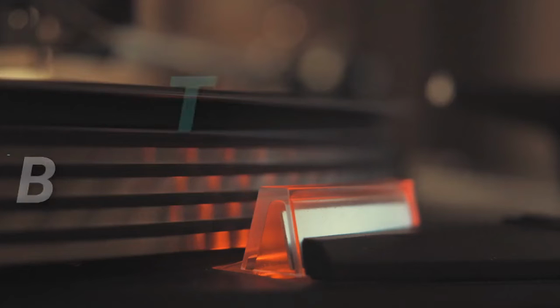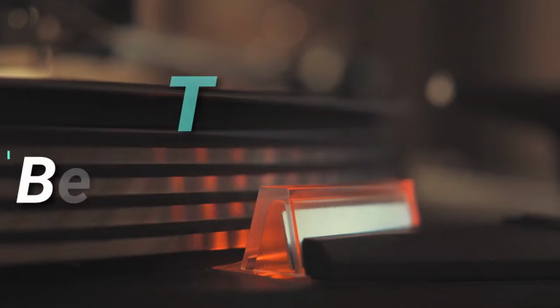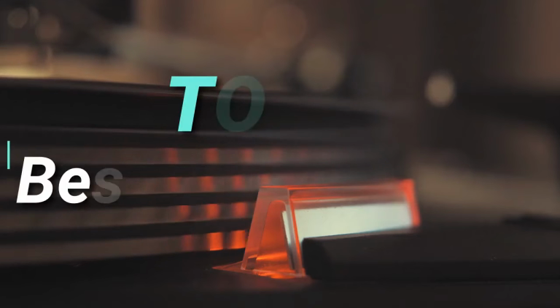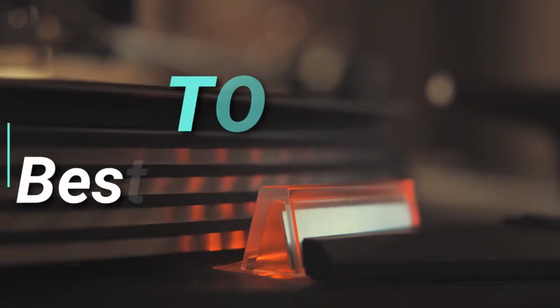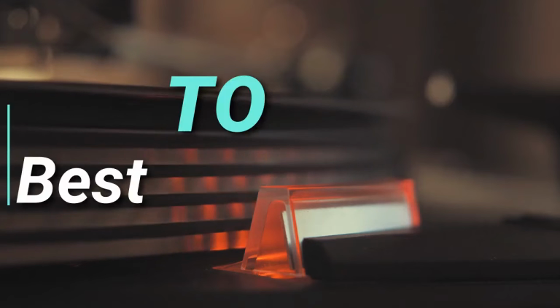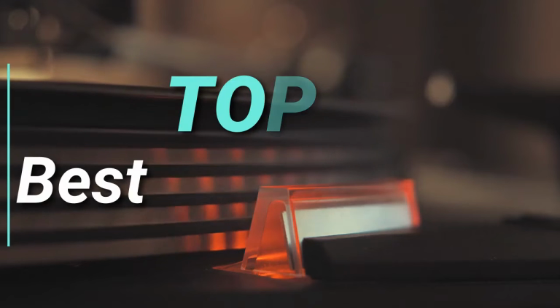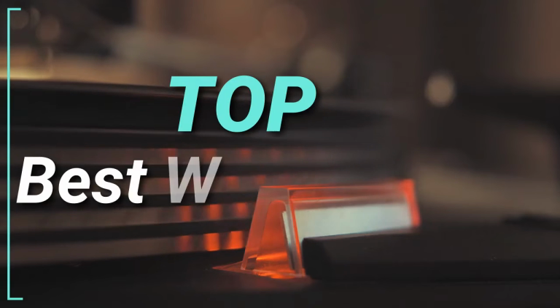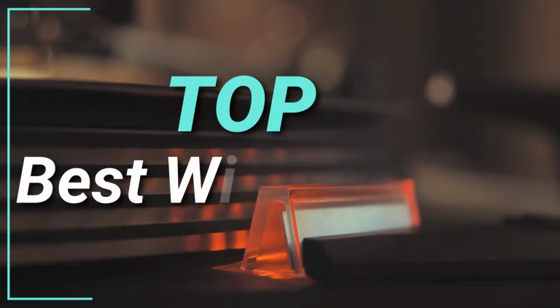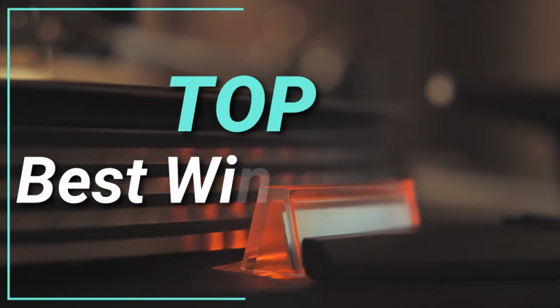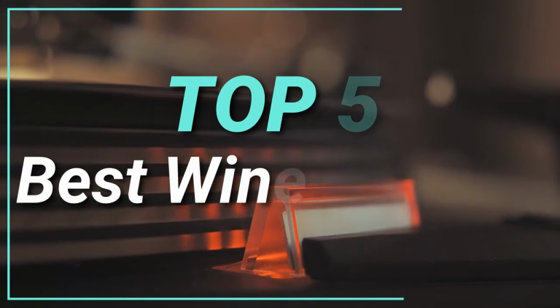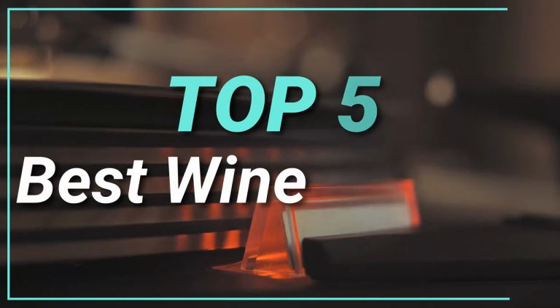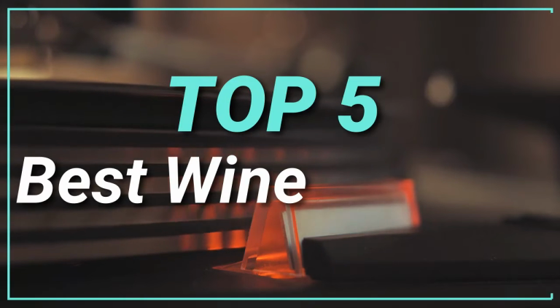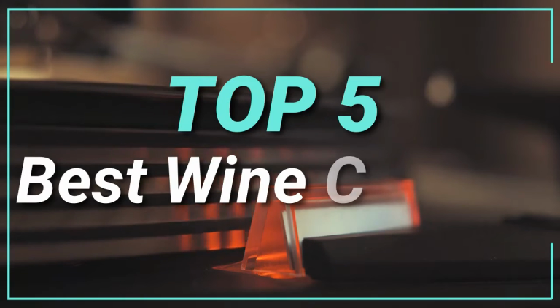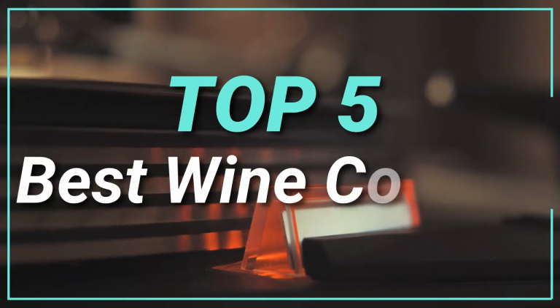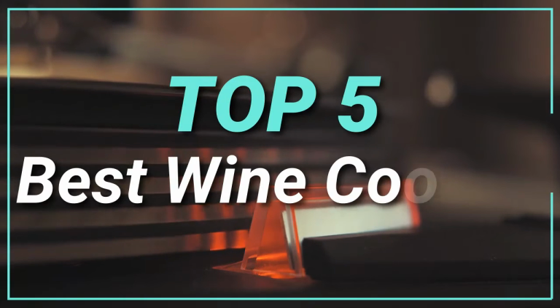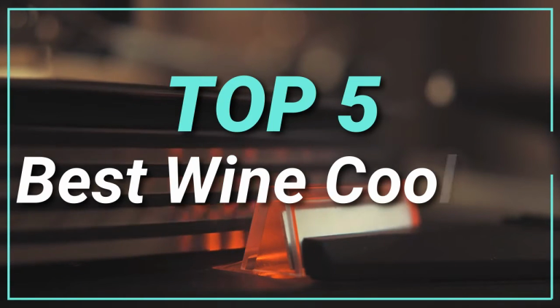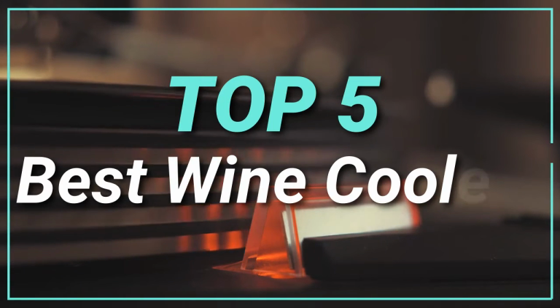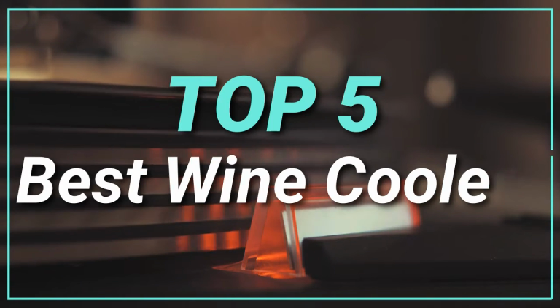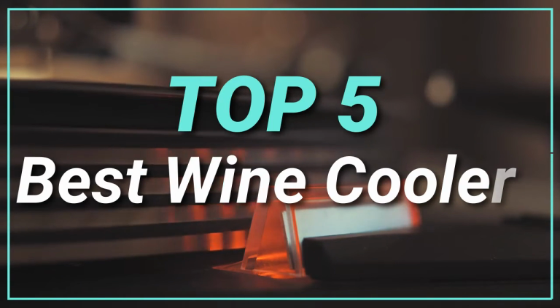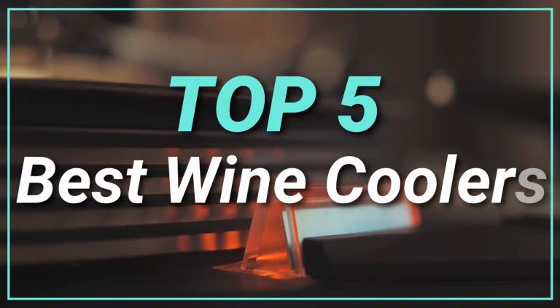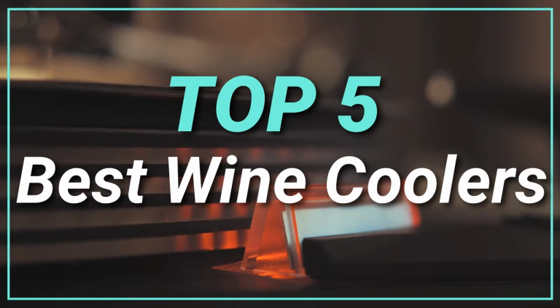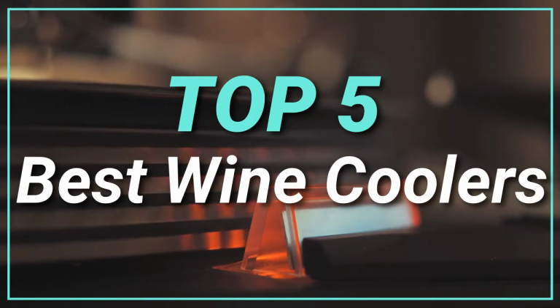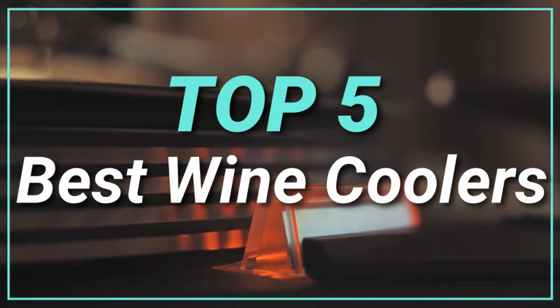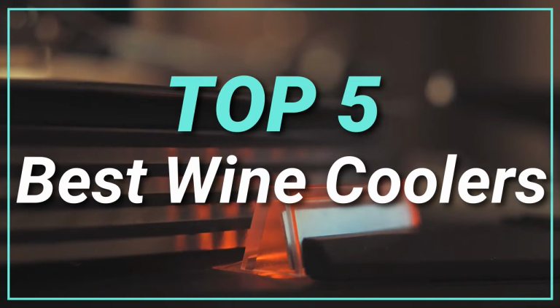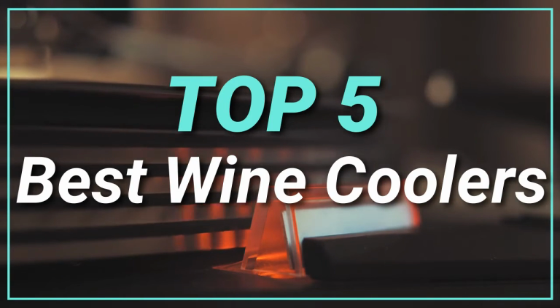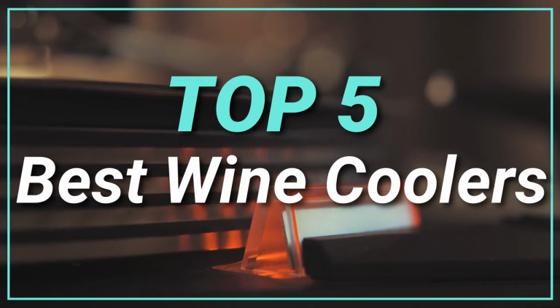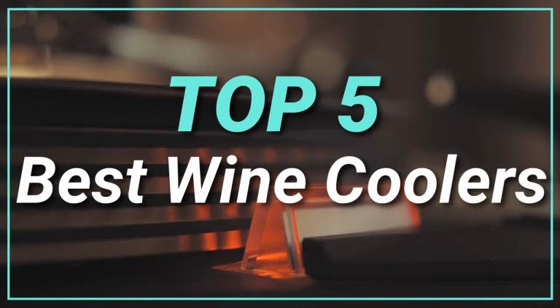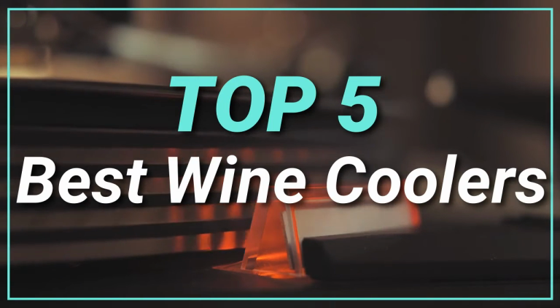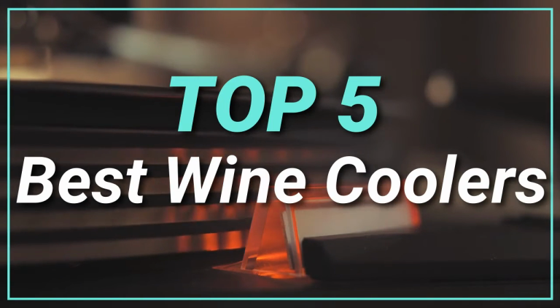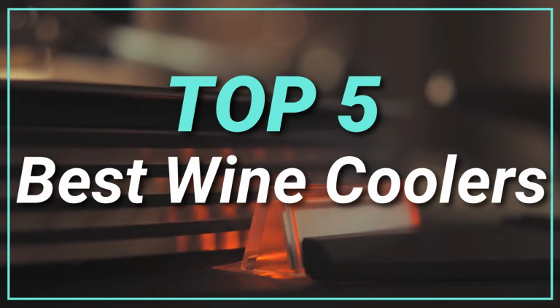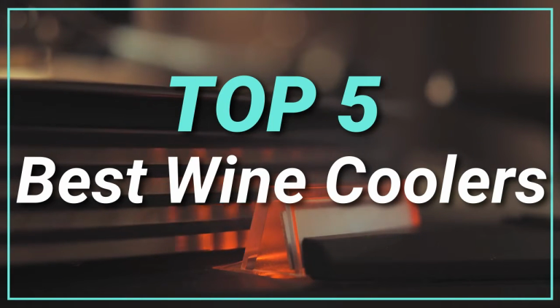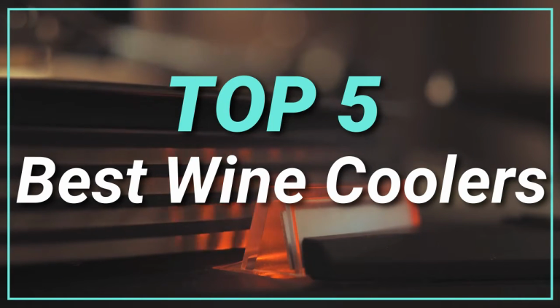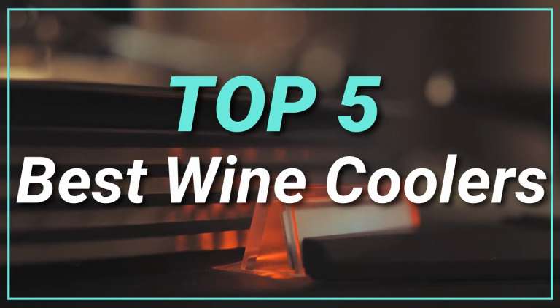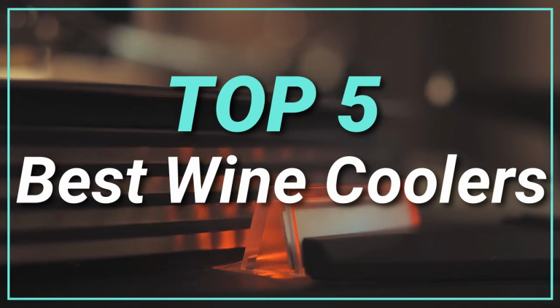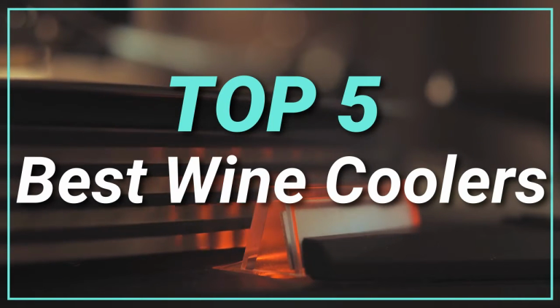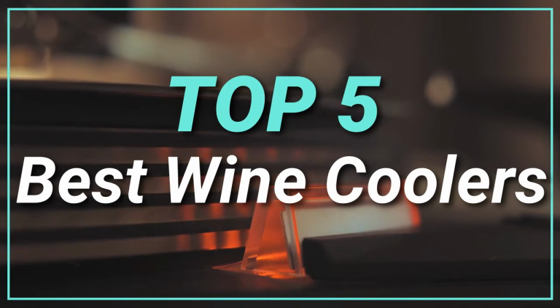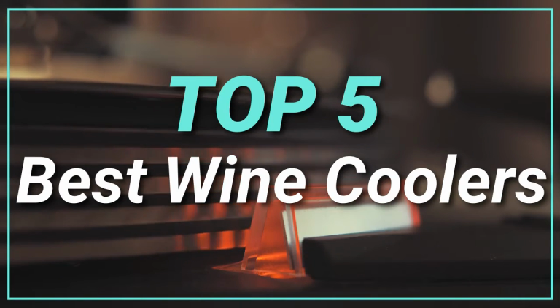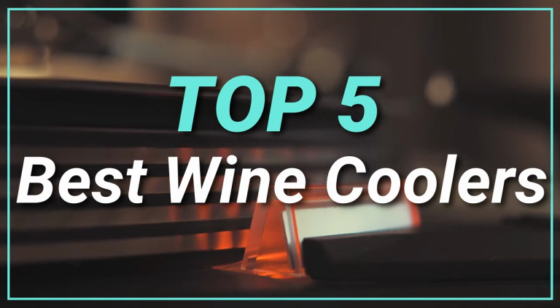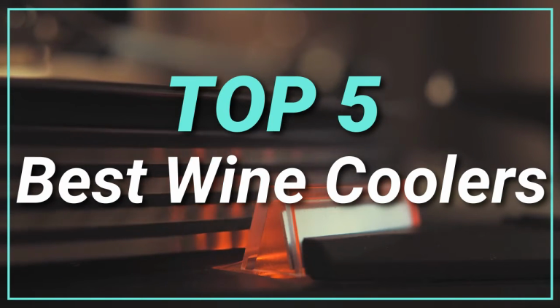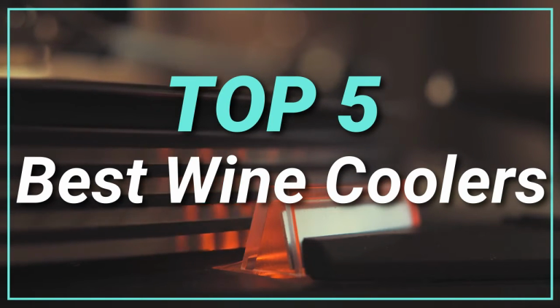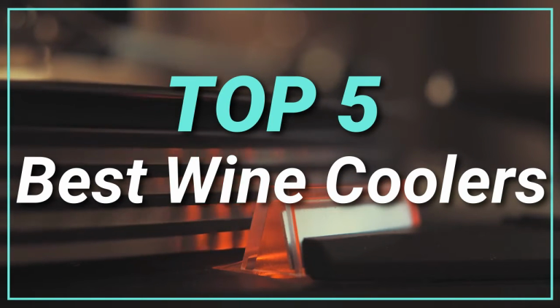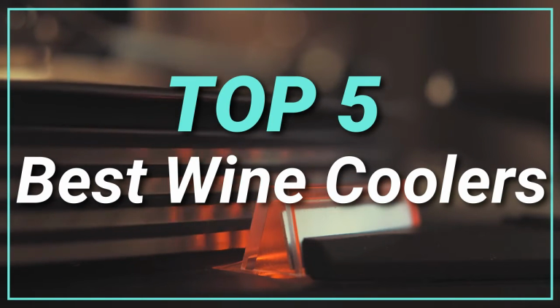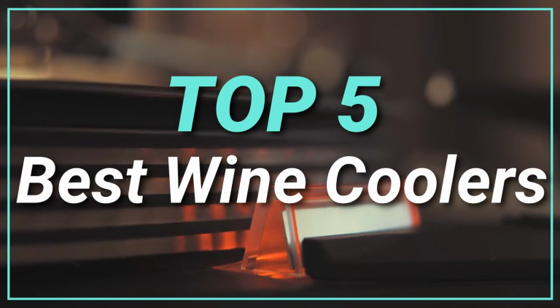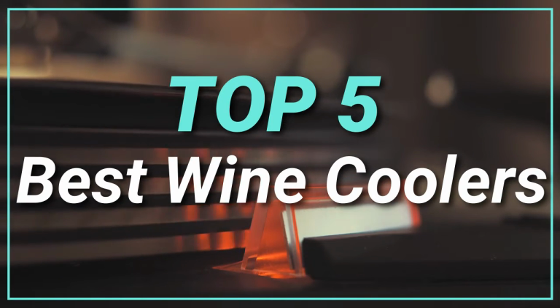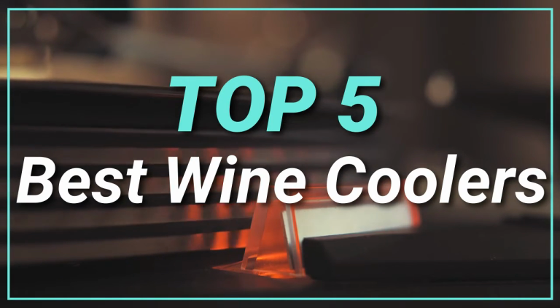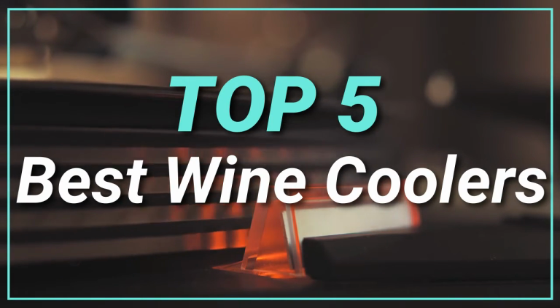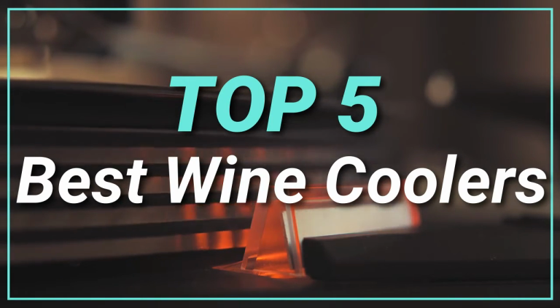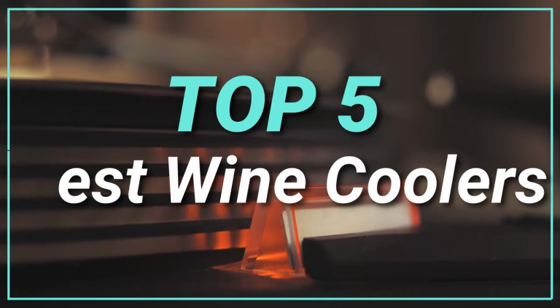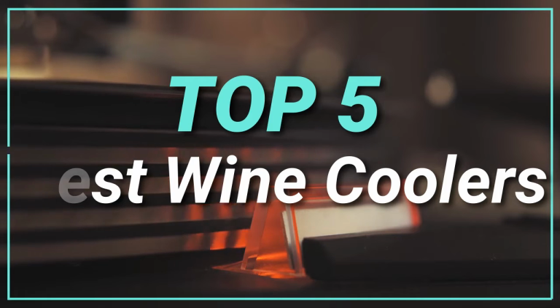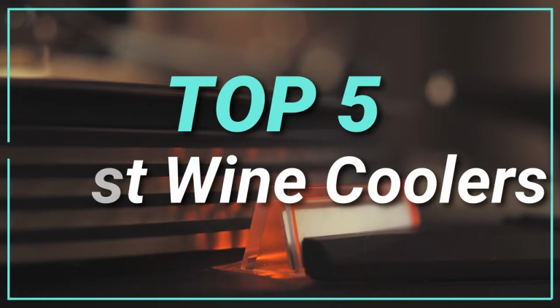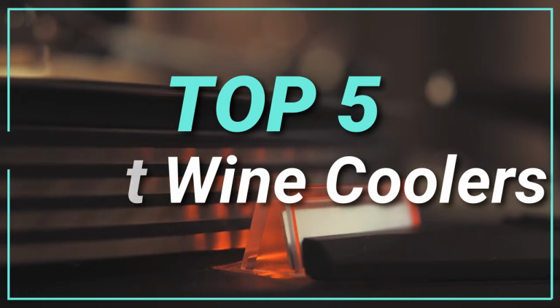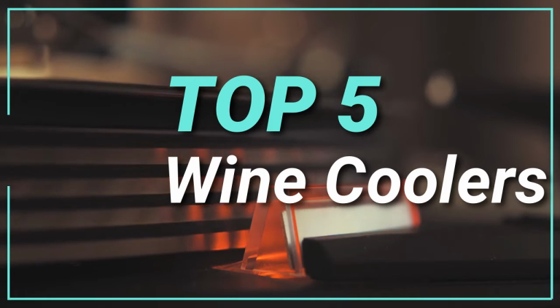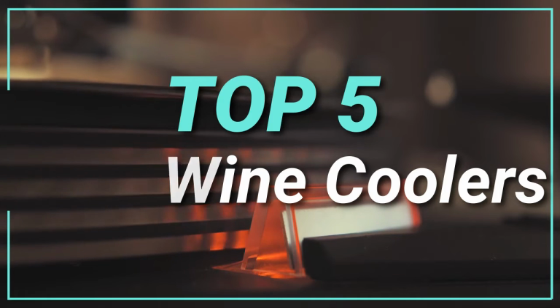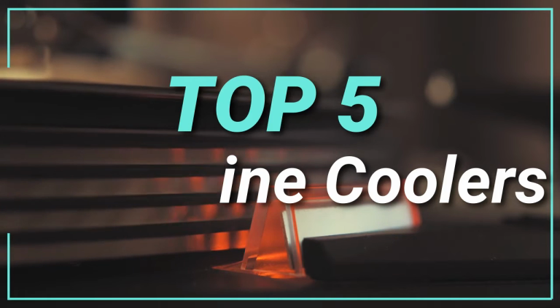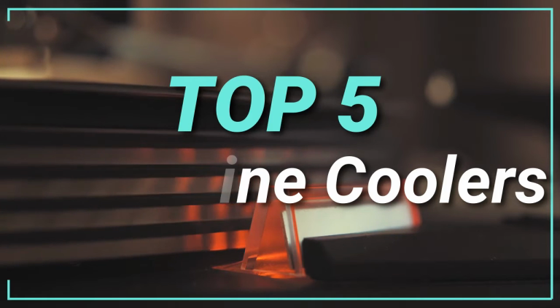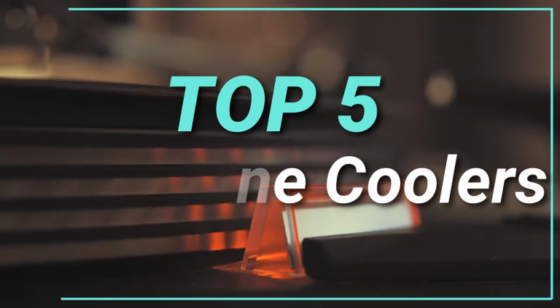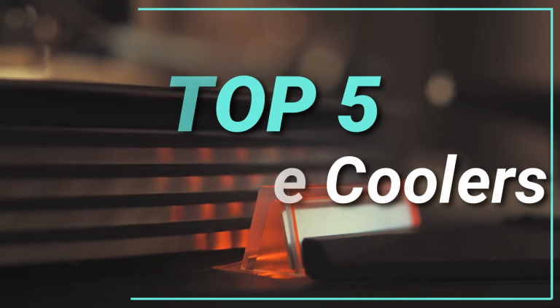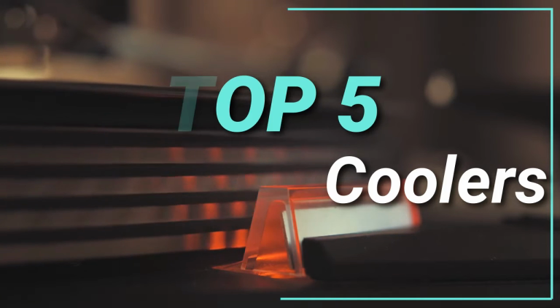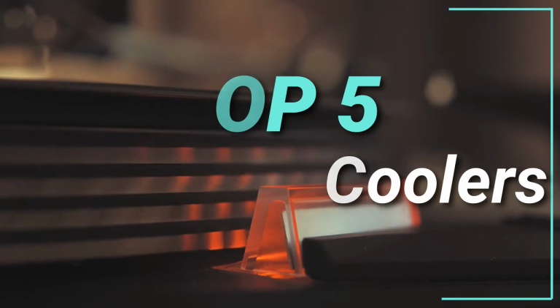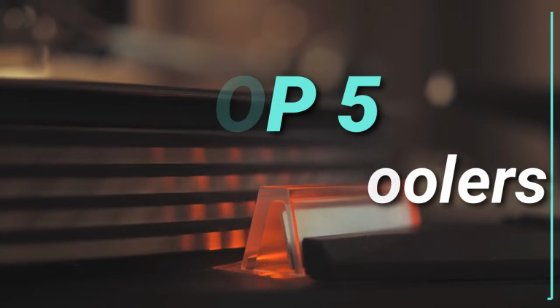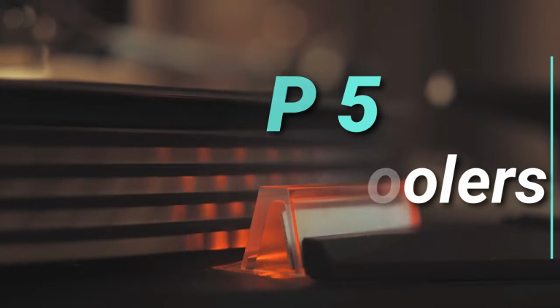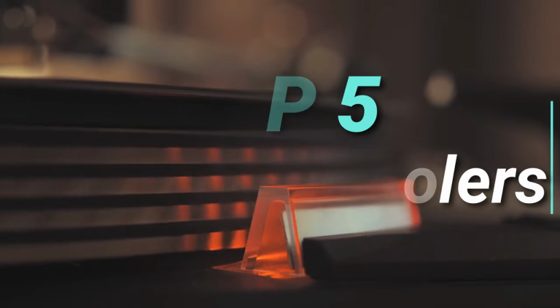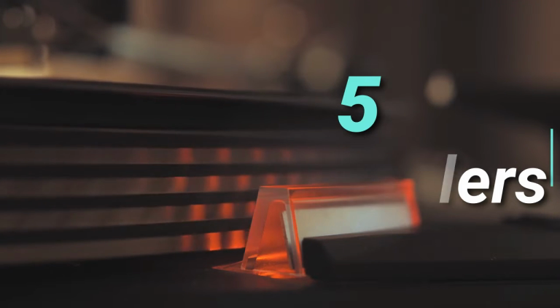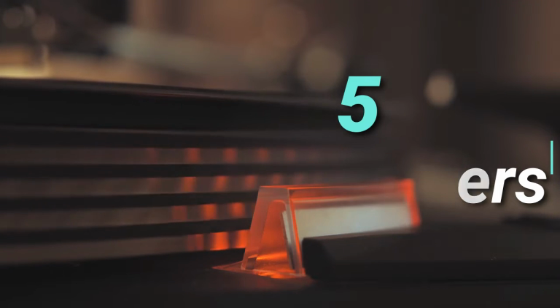Hello guys, today in this video we are going to help you find out the best wine coolers in the market. Let's get started with the list.